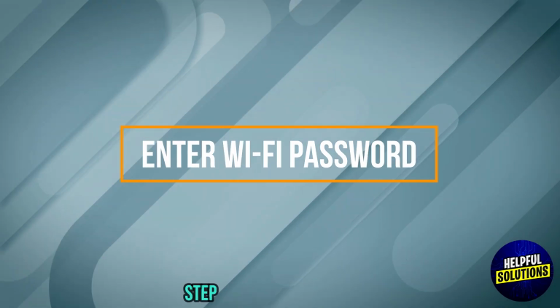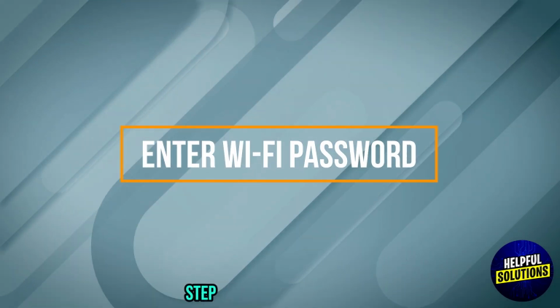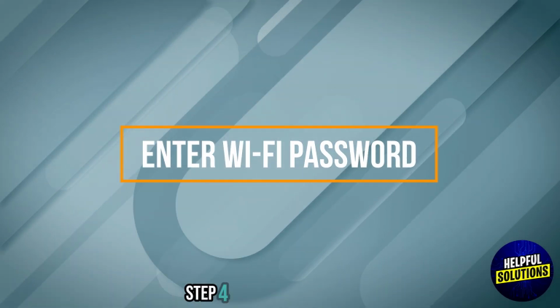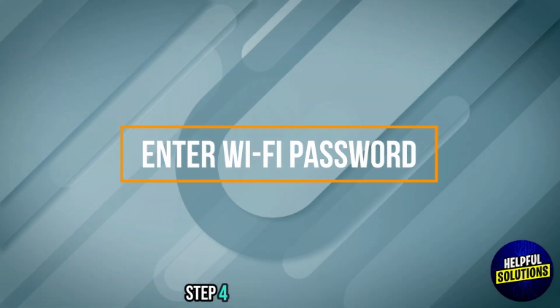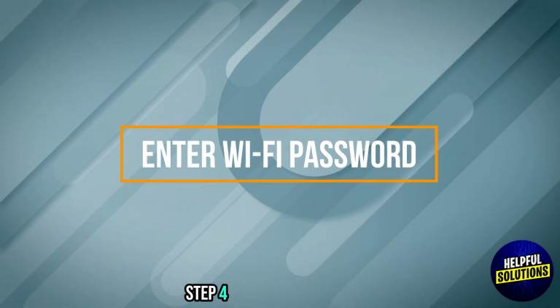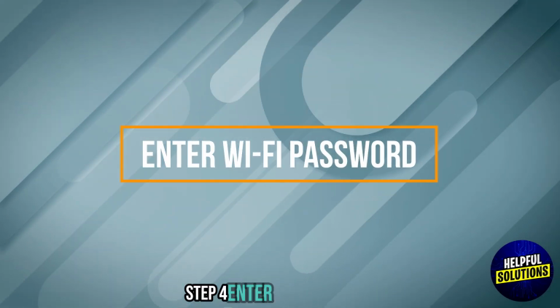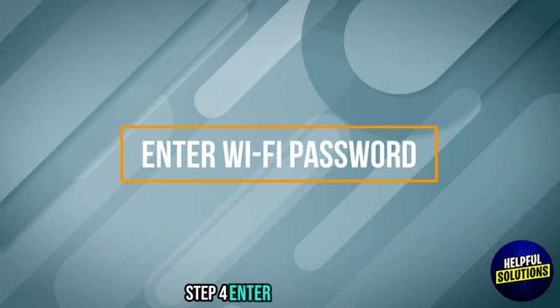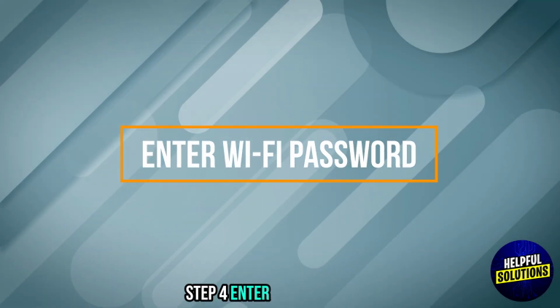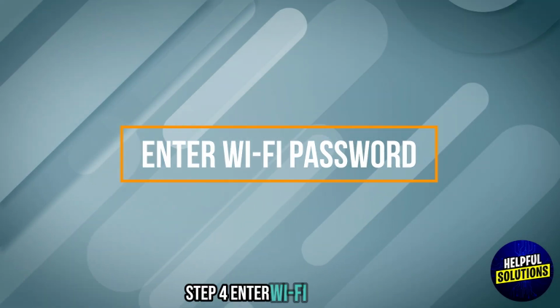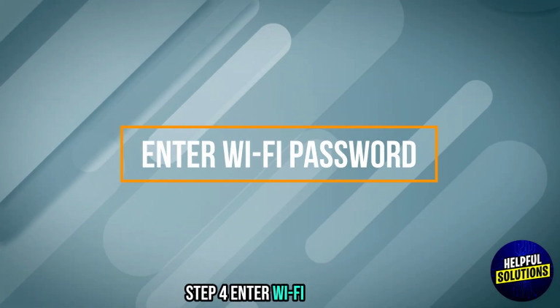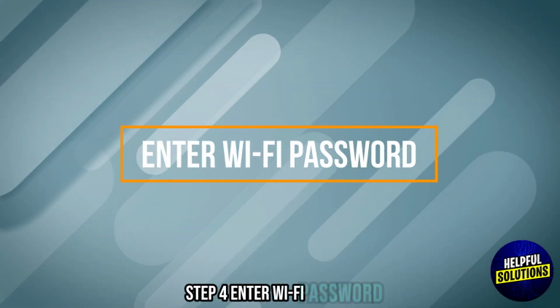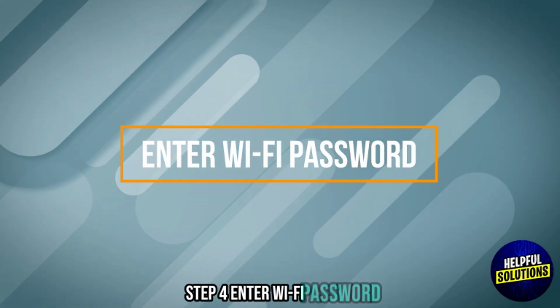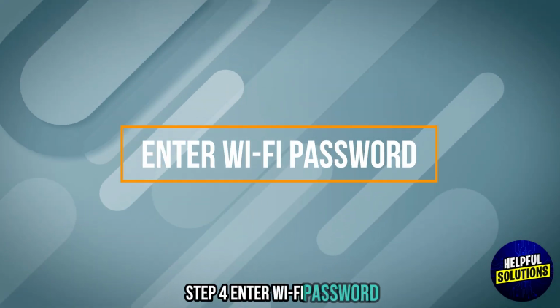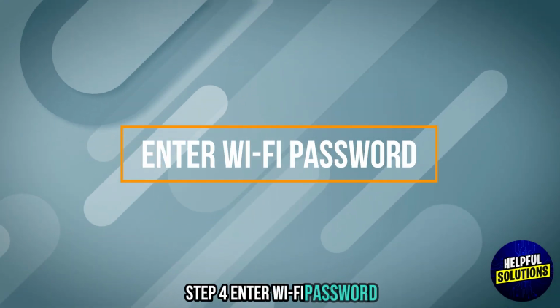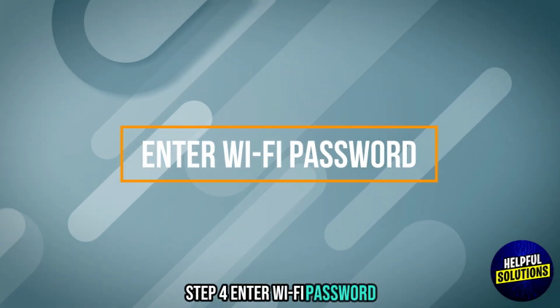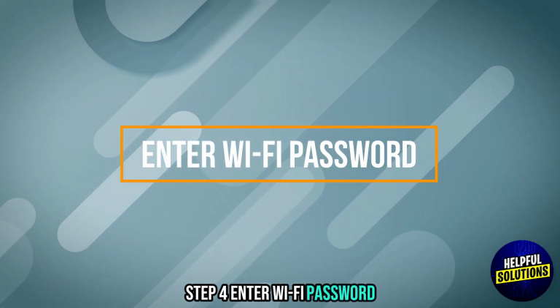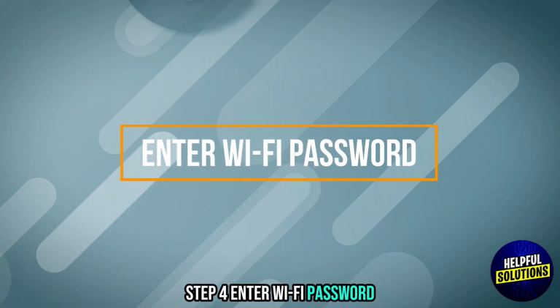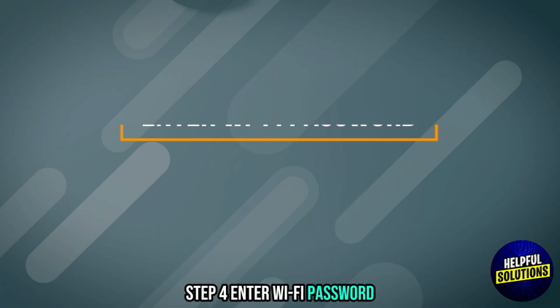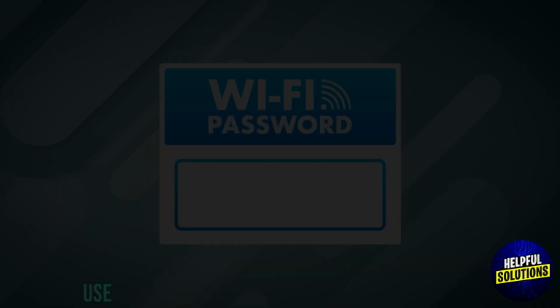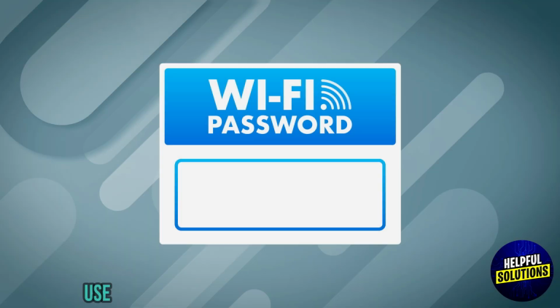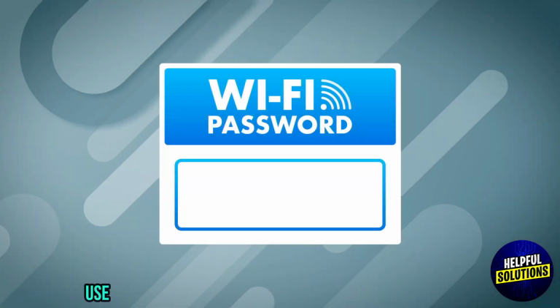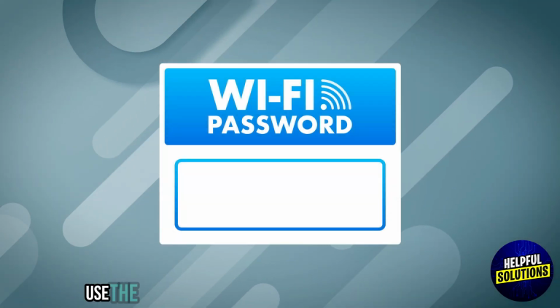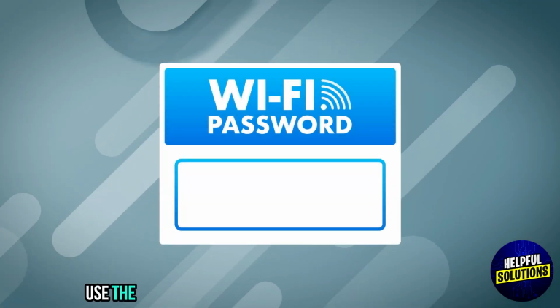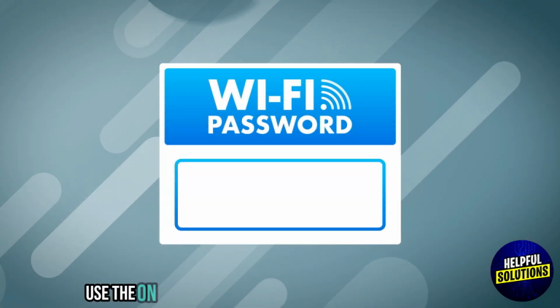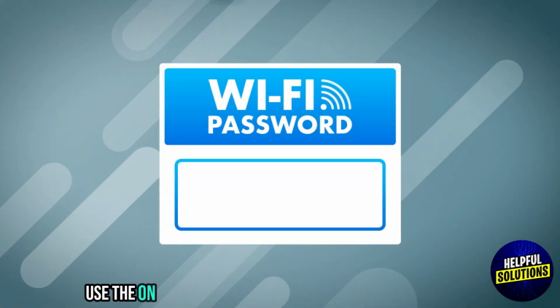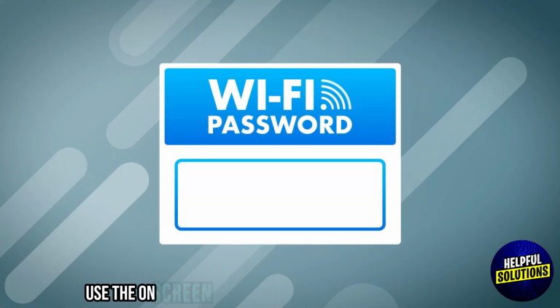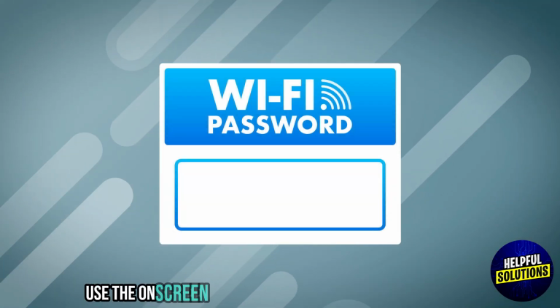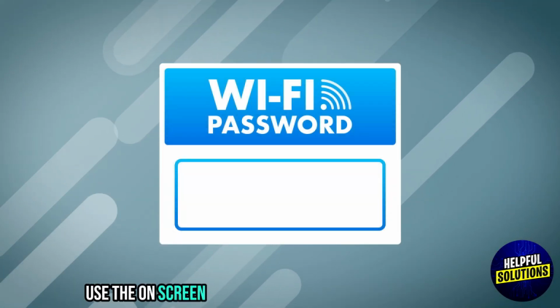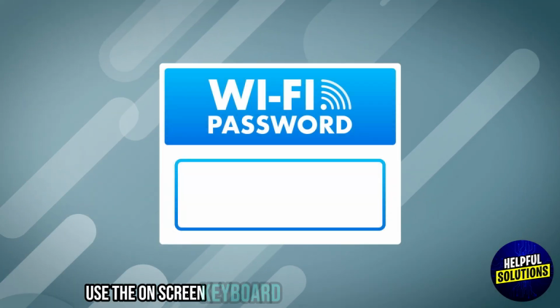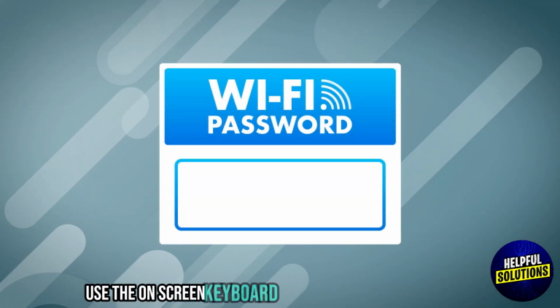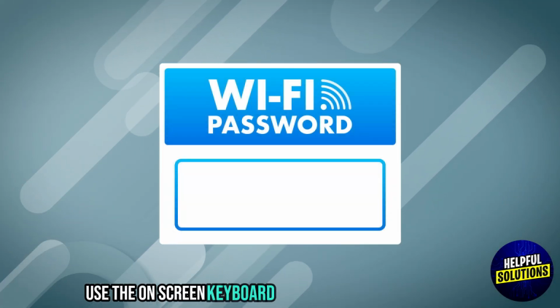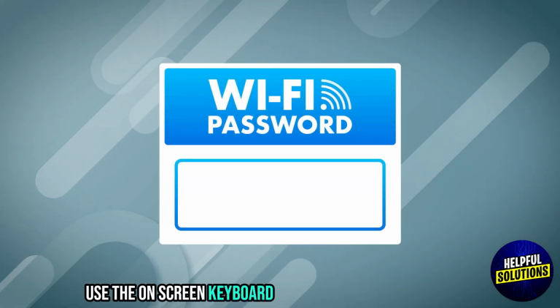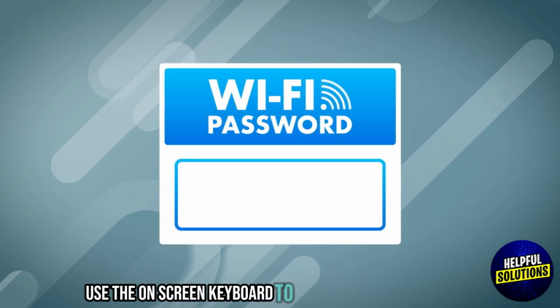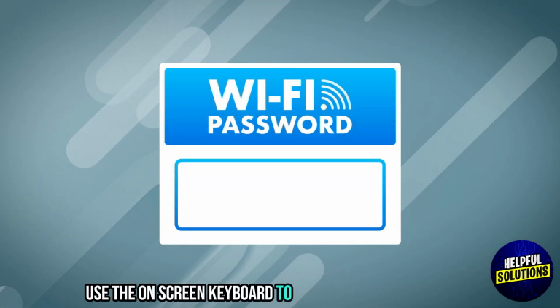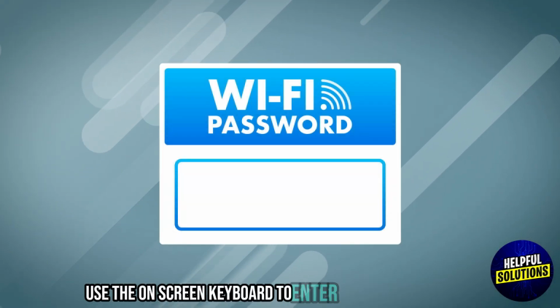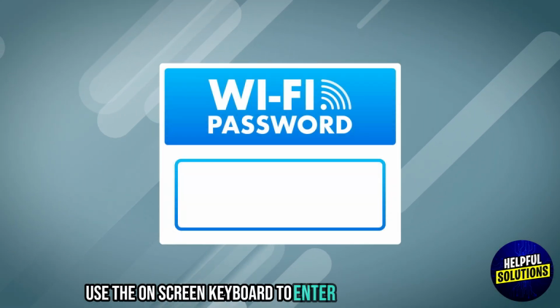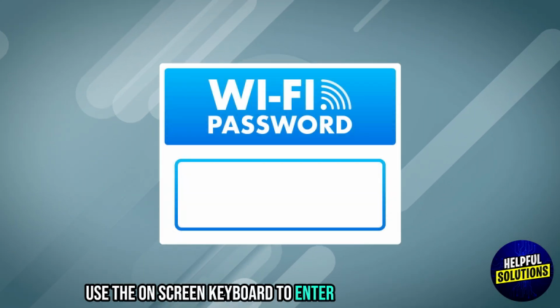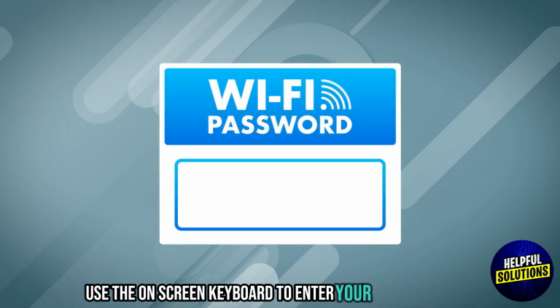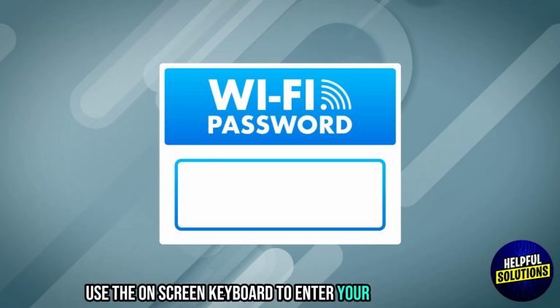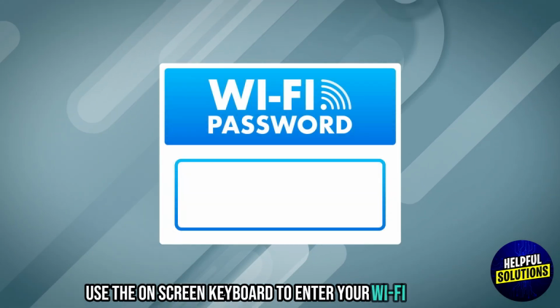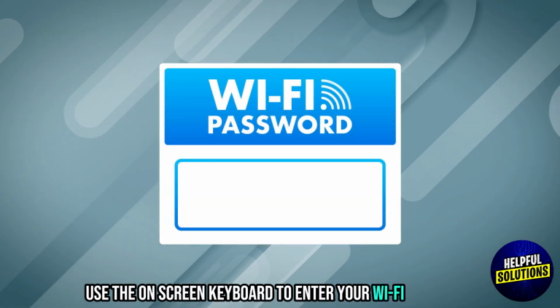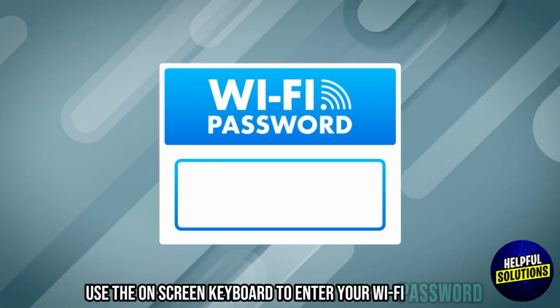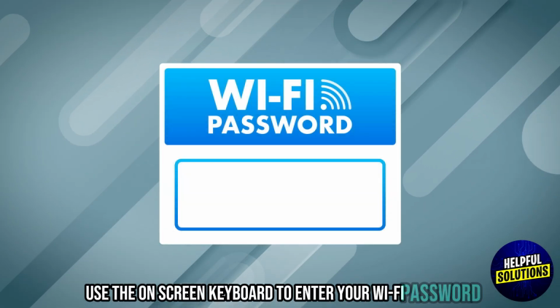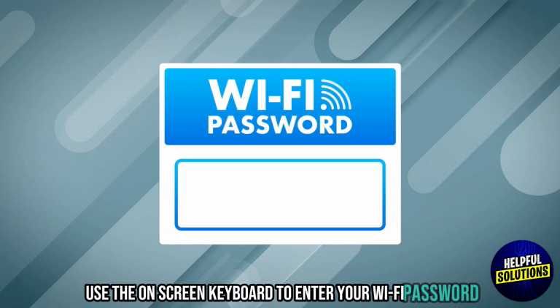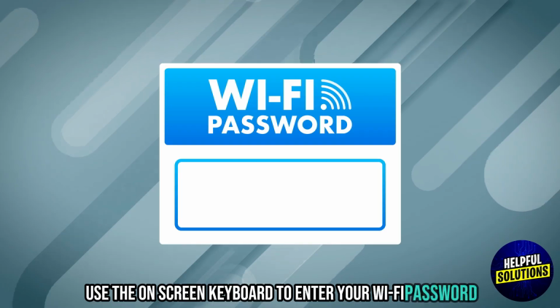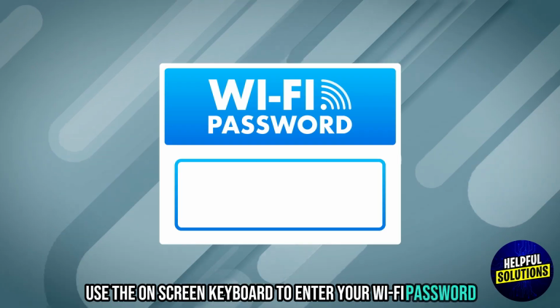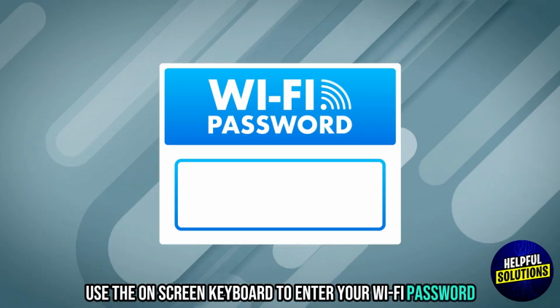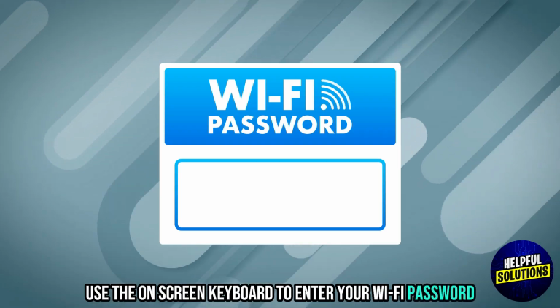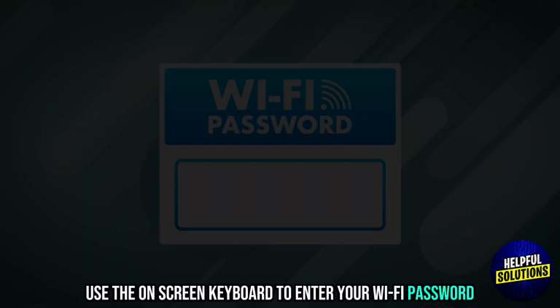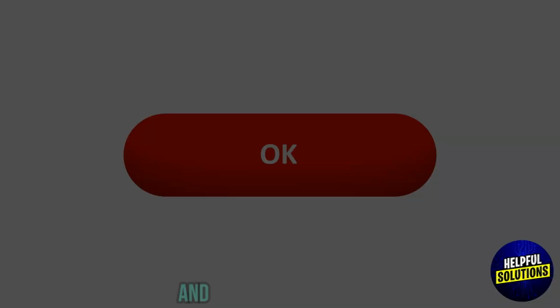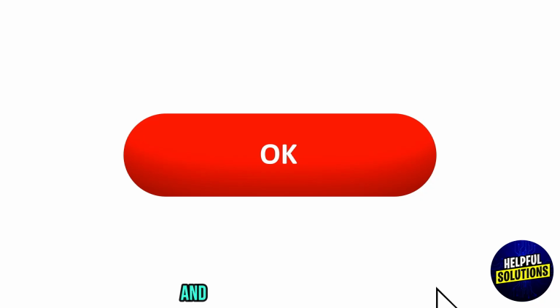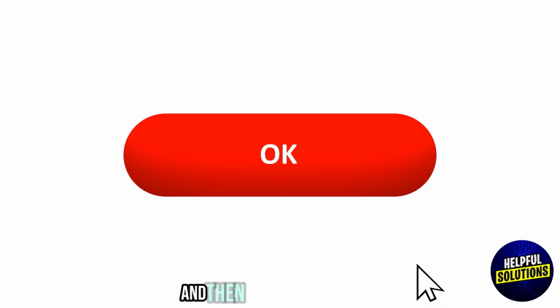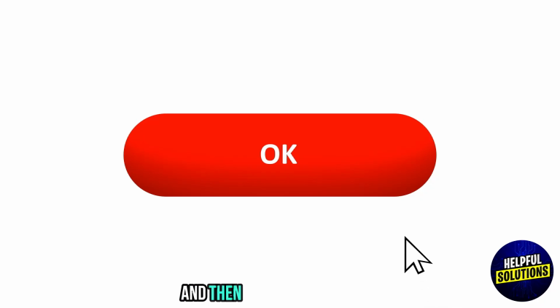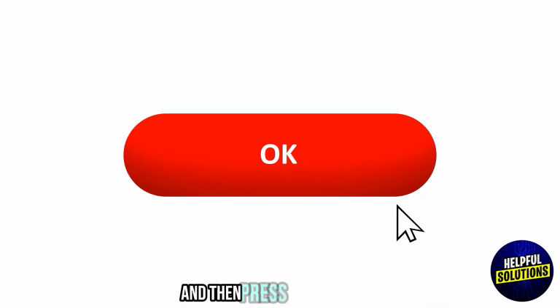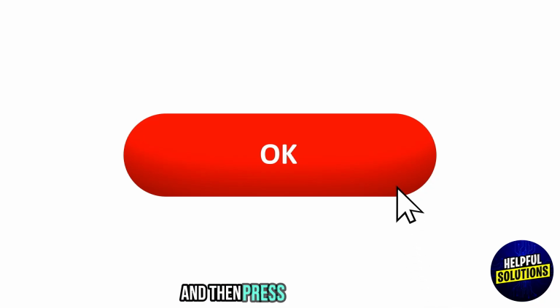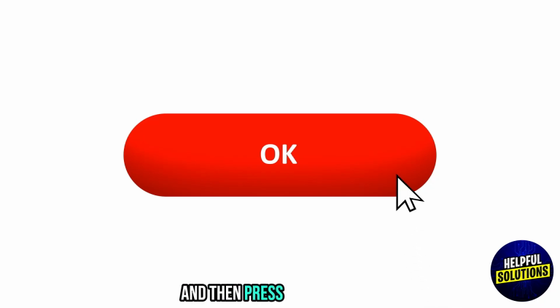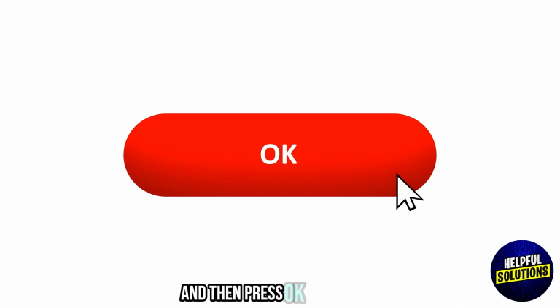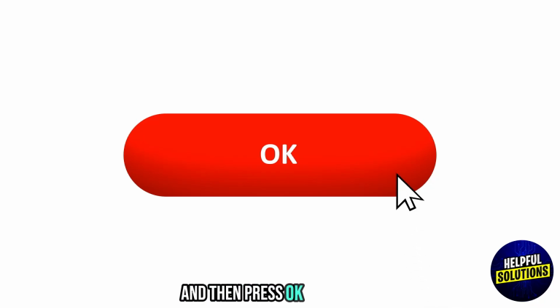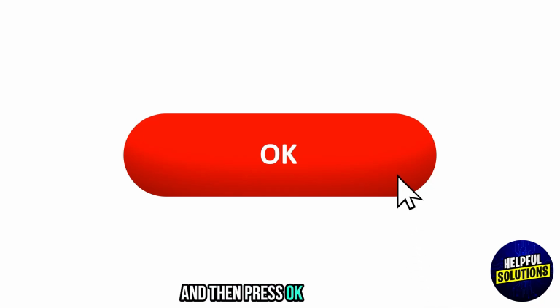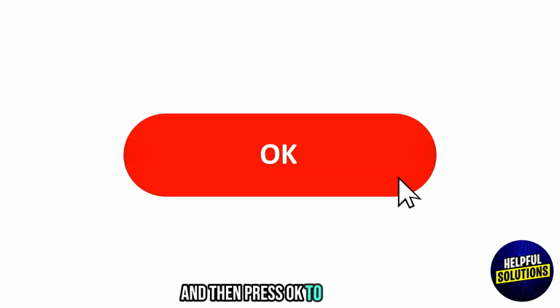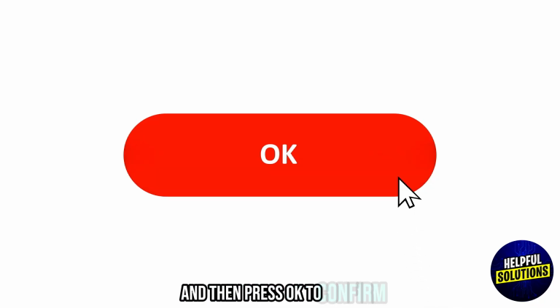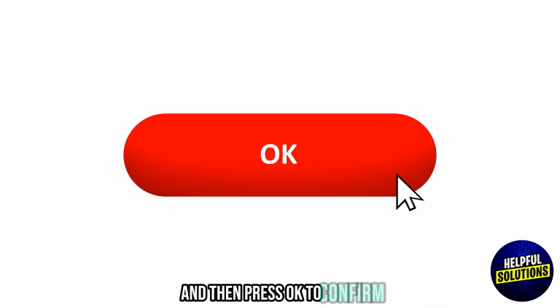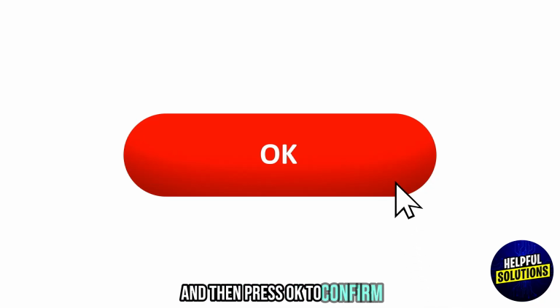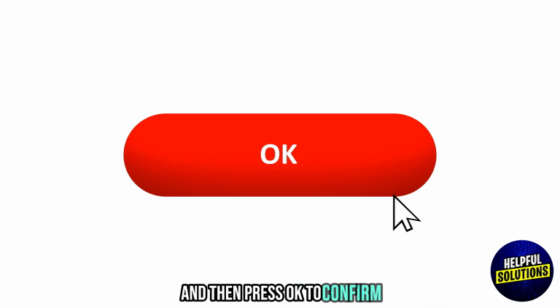Step 4: Enter Wi-Fi password. Use the on-screen keyboard to enter your Wi-Fi password and then press OK to confirm.